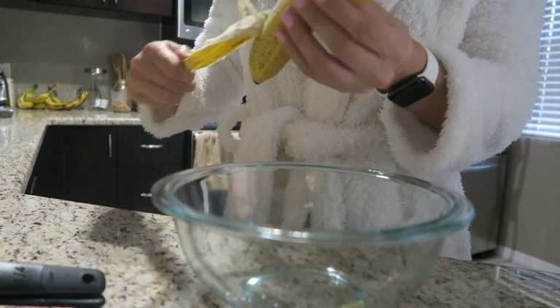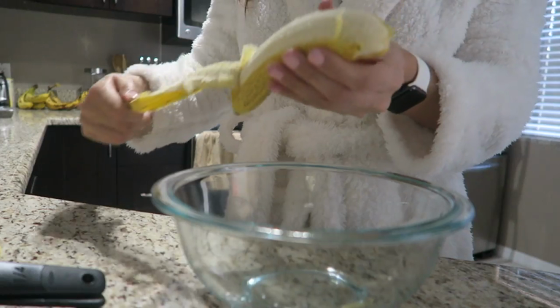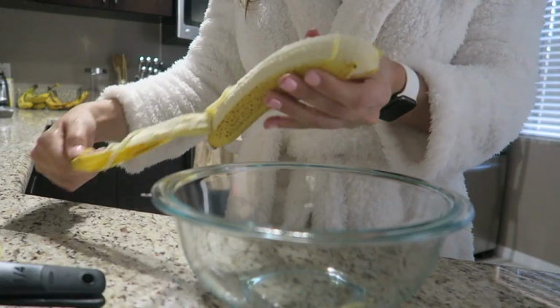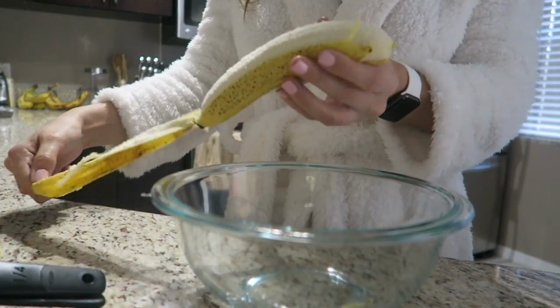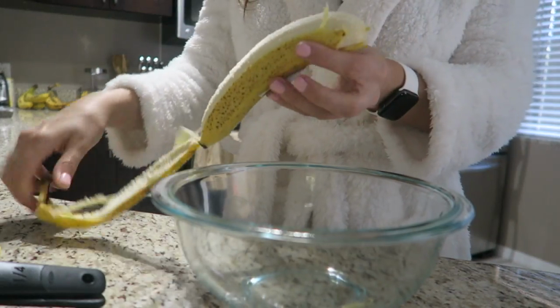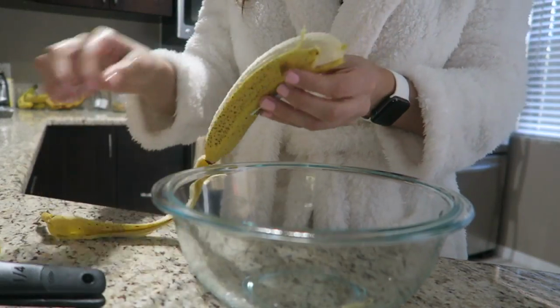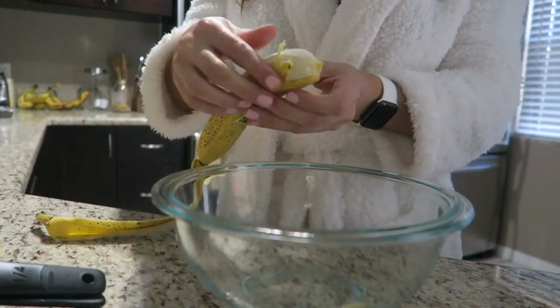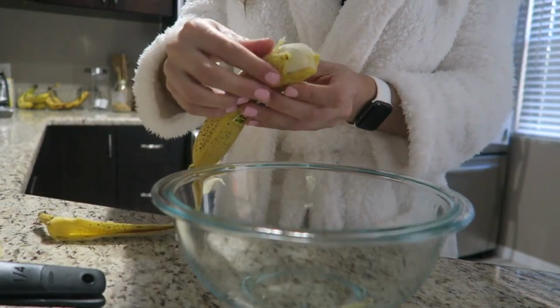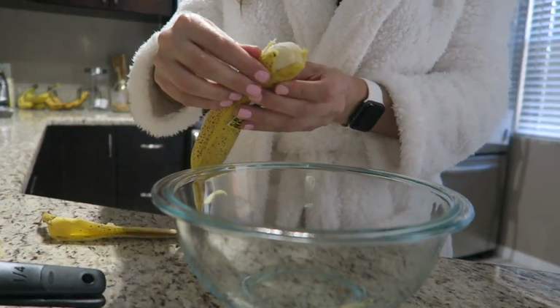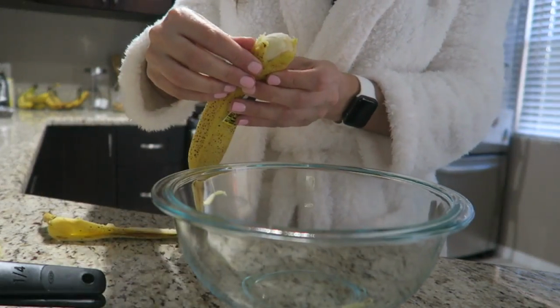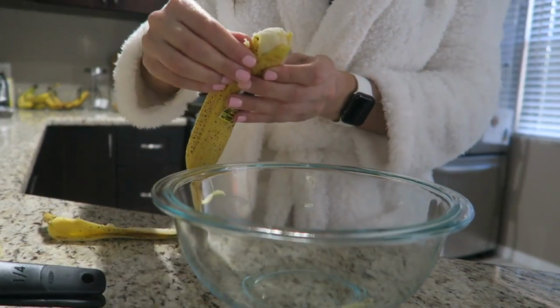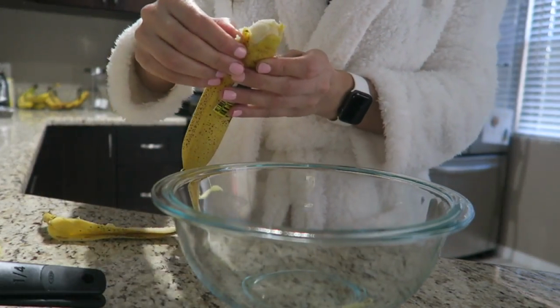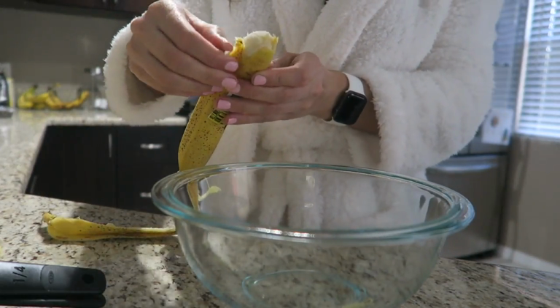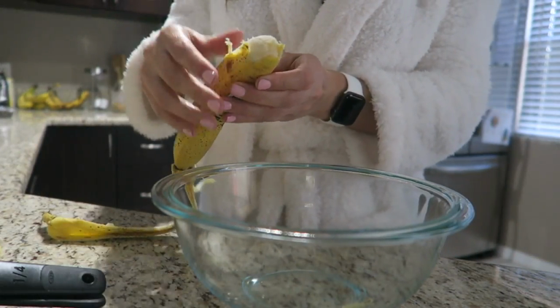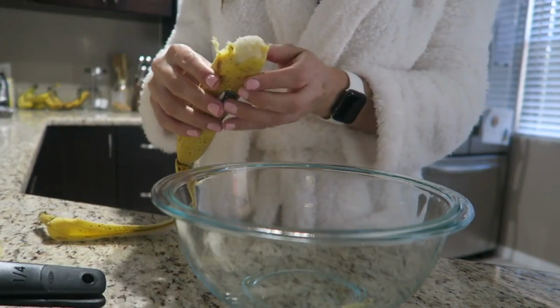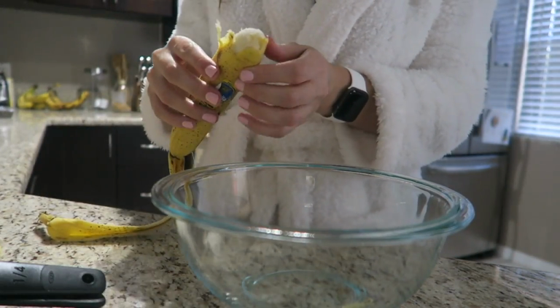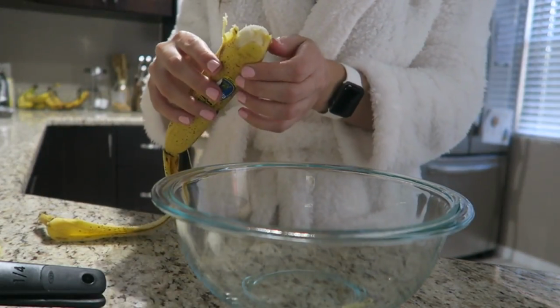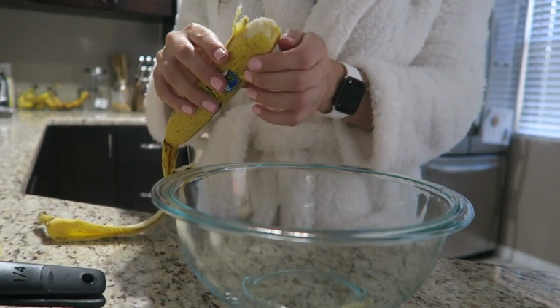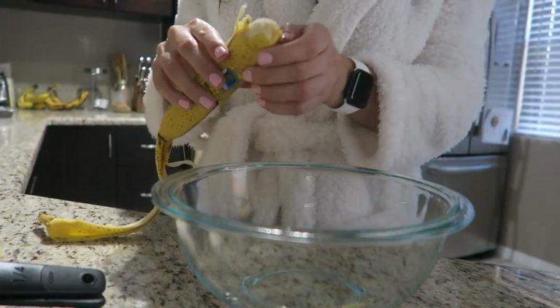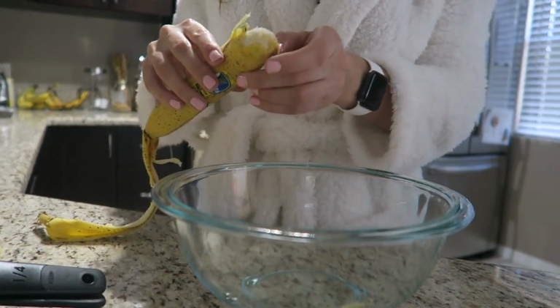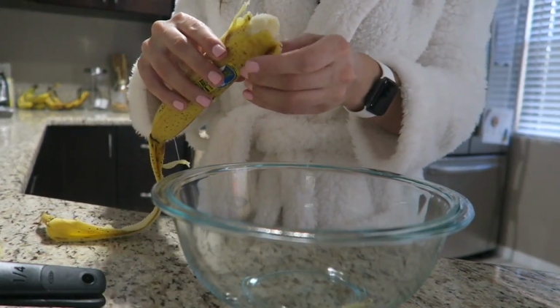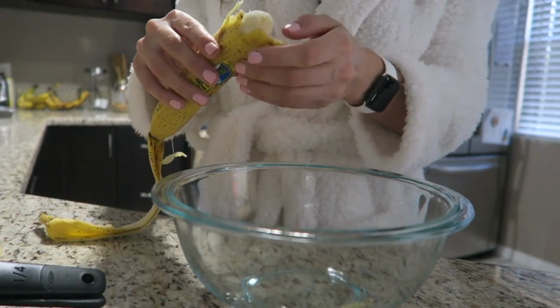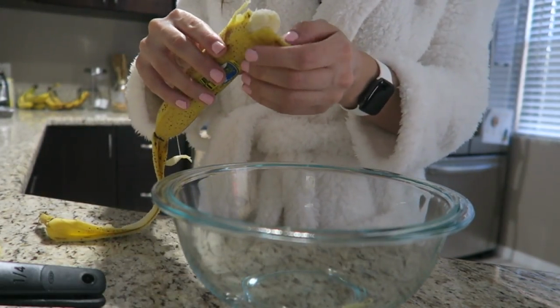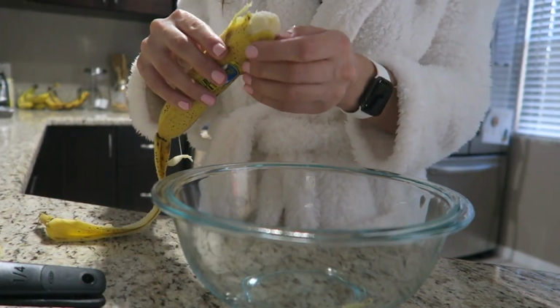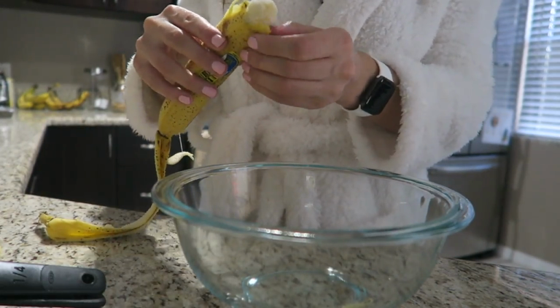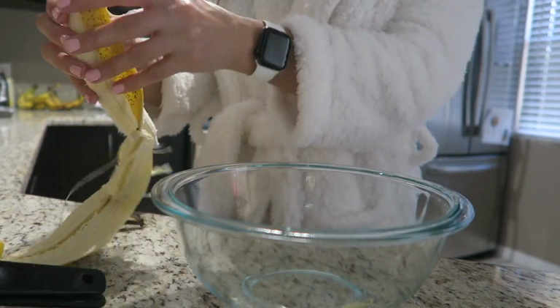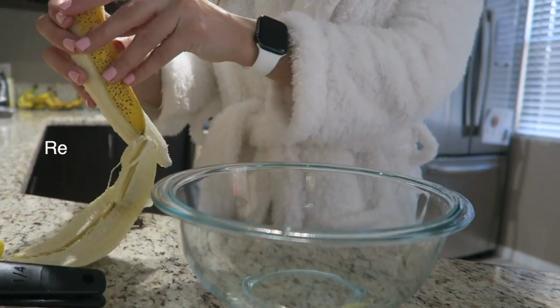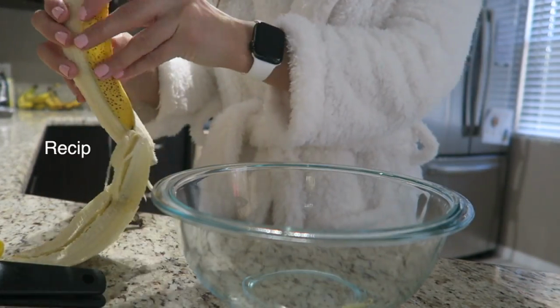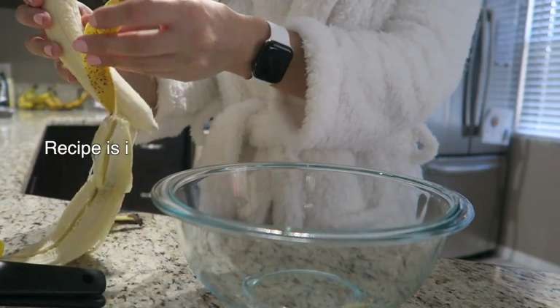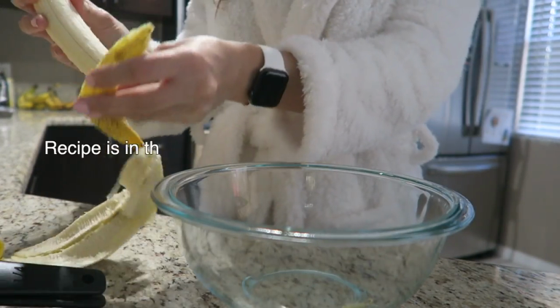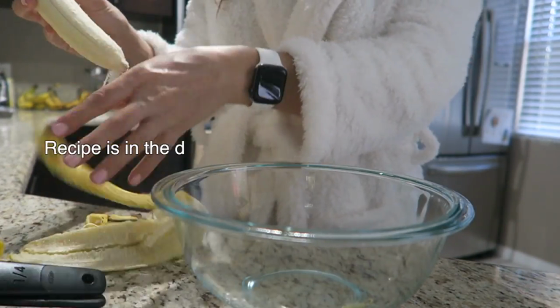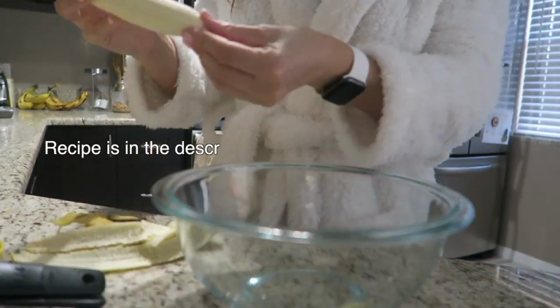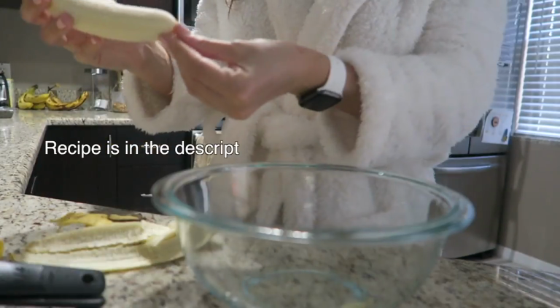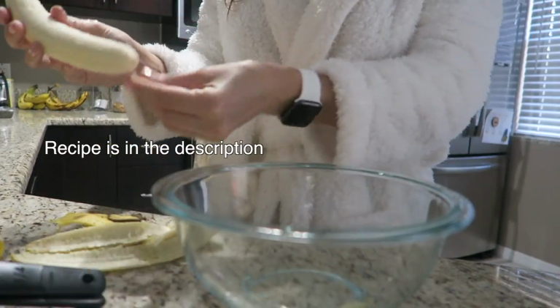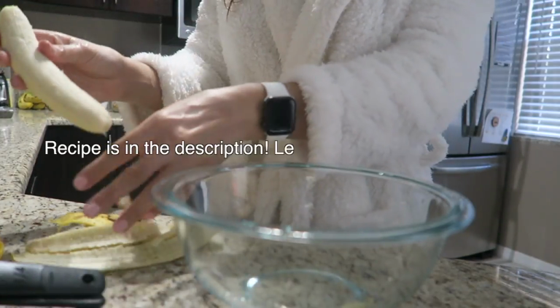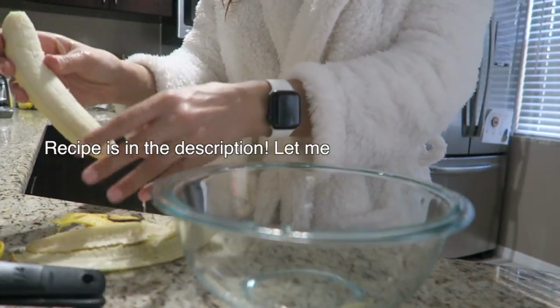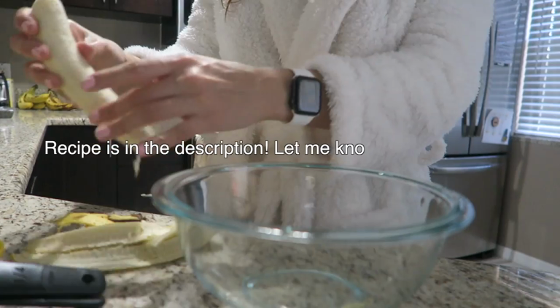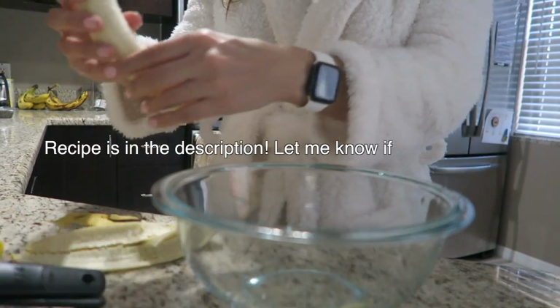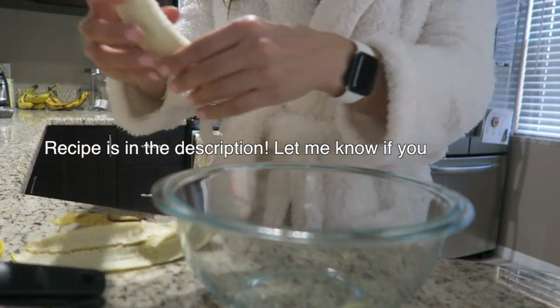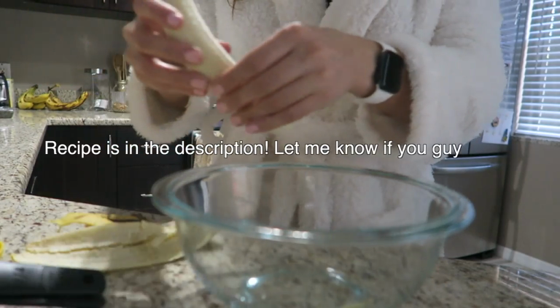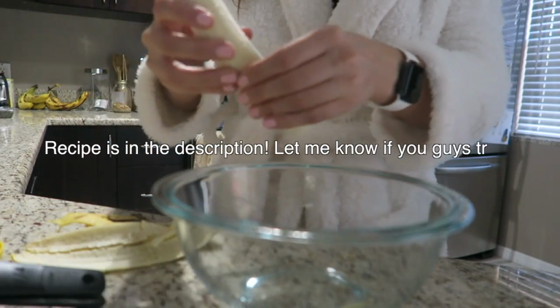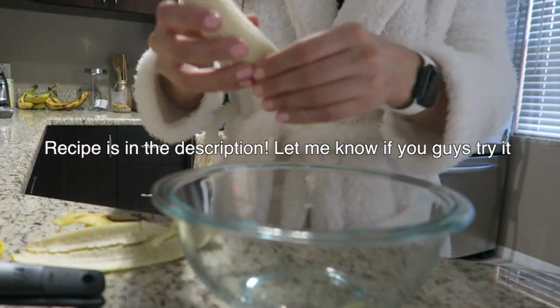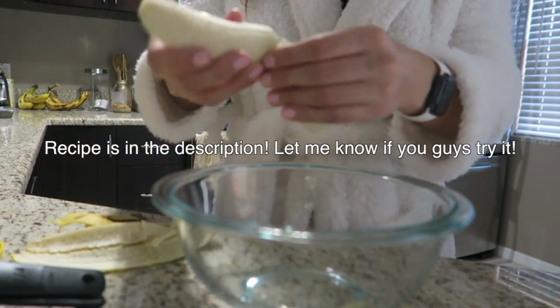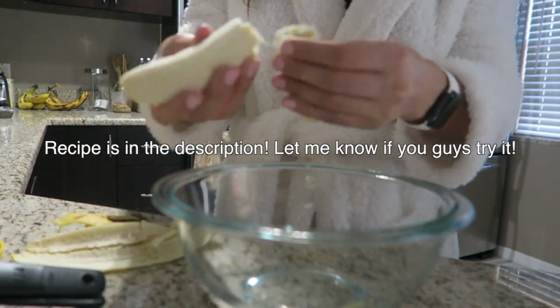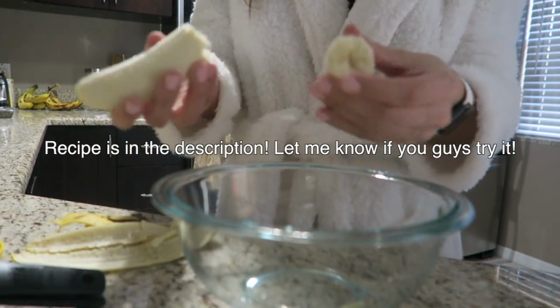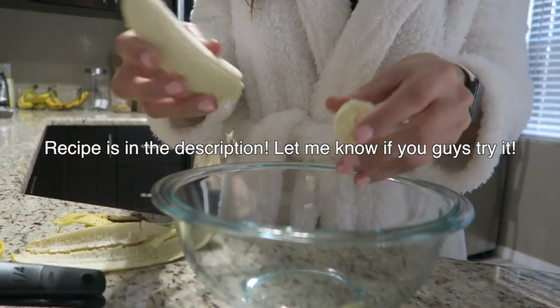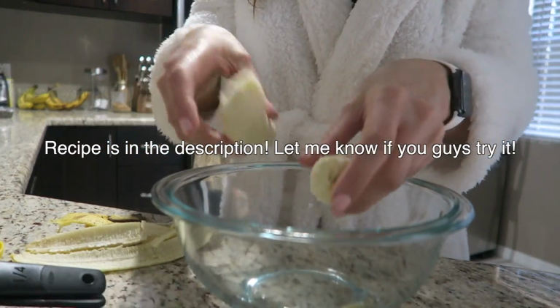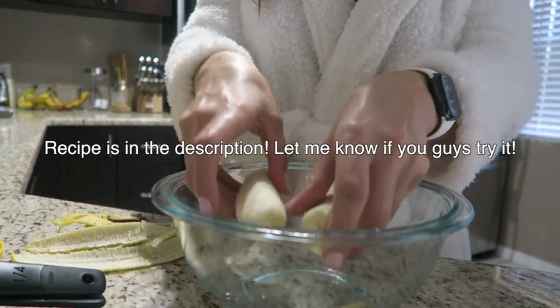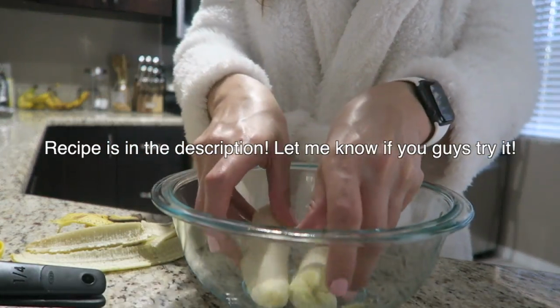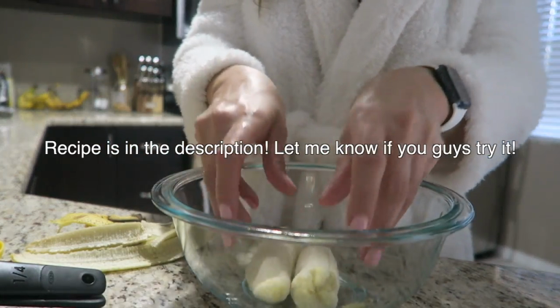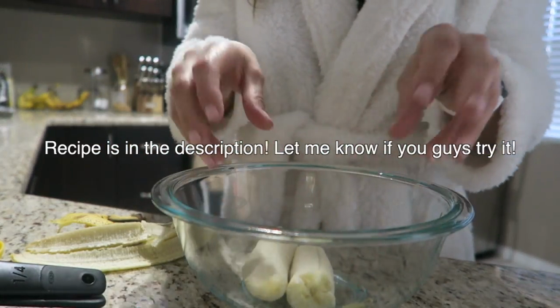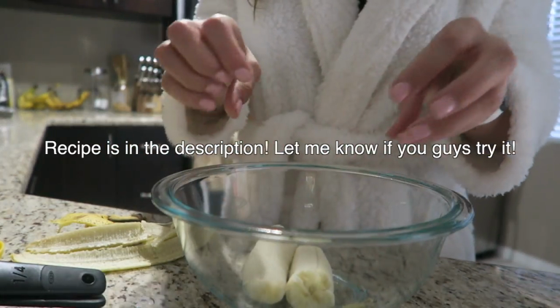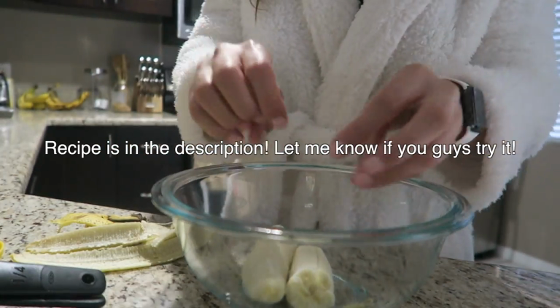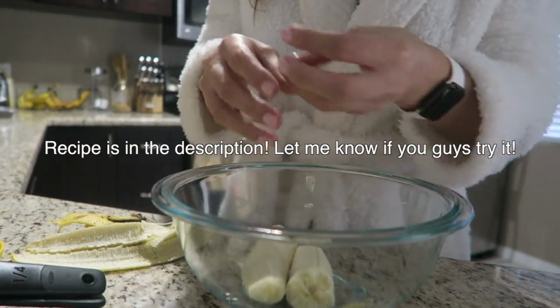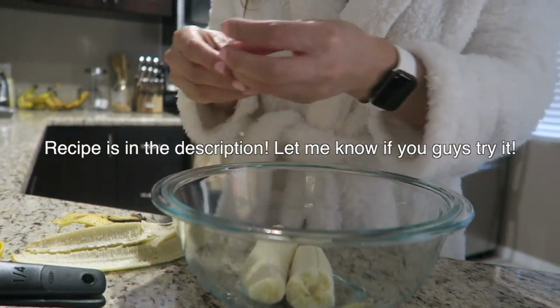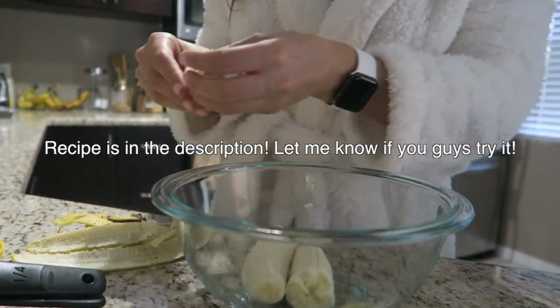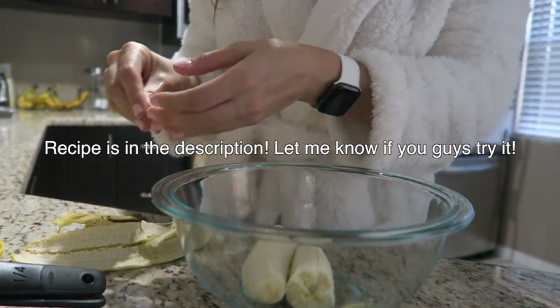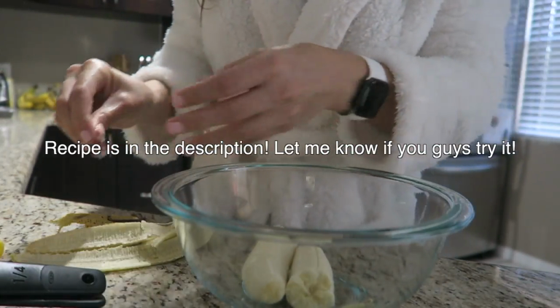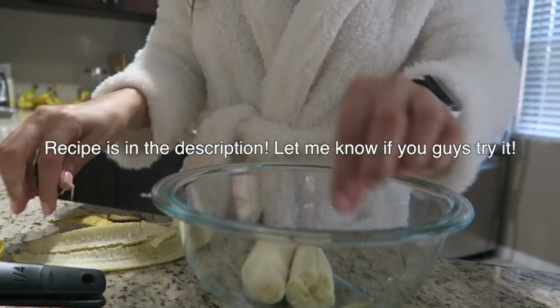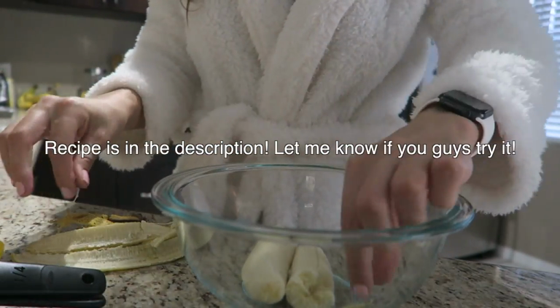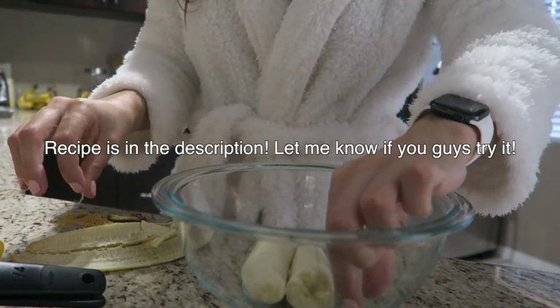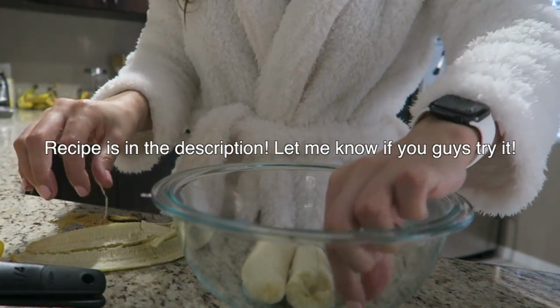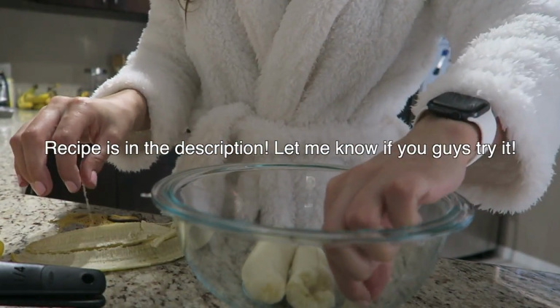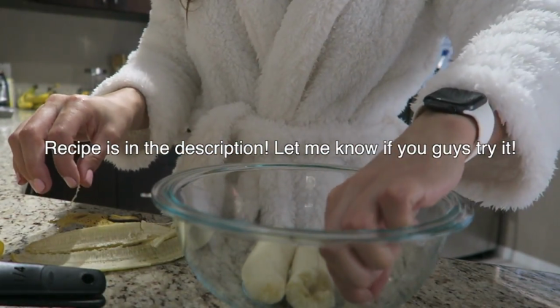So I'm going to make some pancakes for breakfast this morning, but these are going to be like really healthy pancakes, so I want to show you guys how I'm doing this.